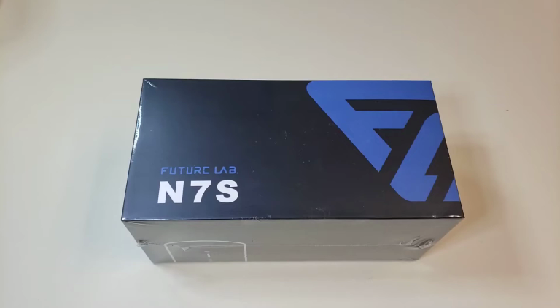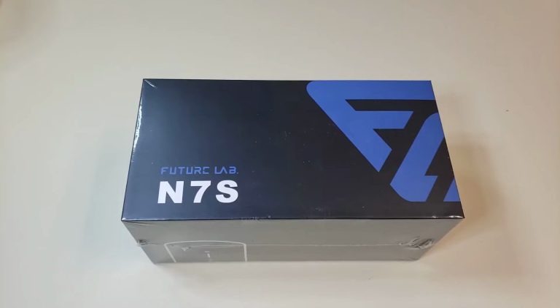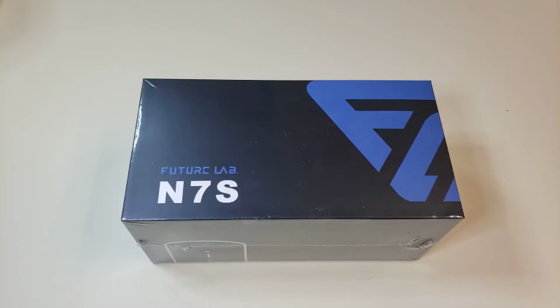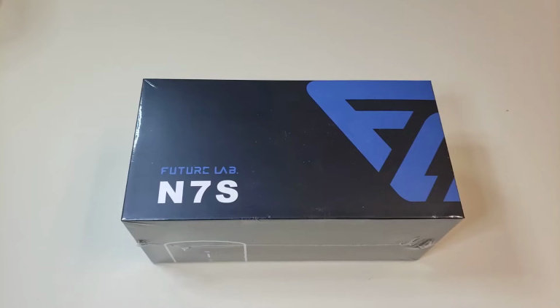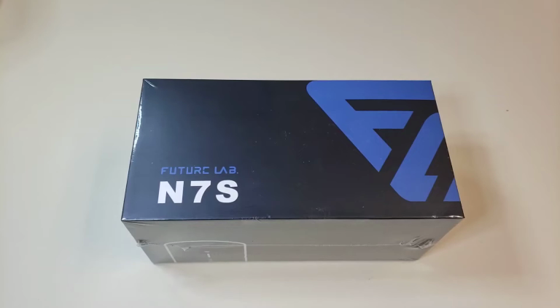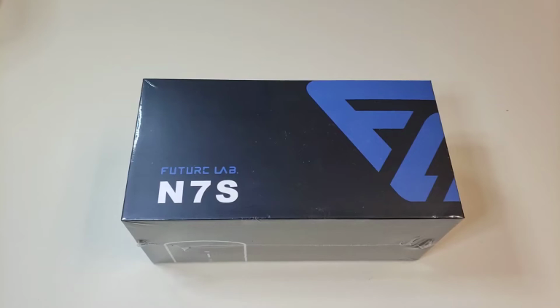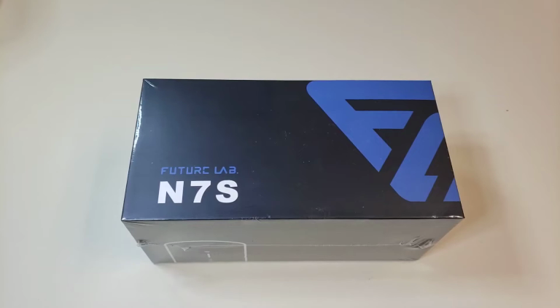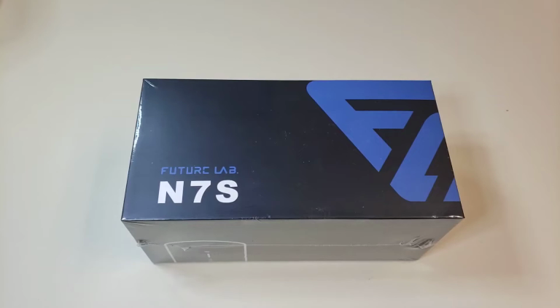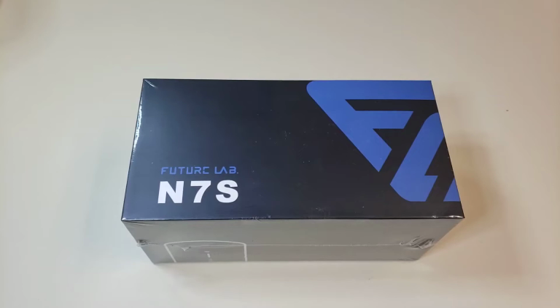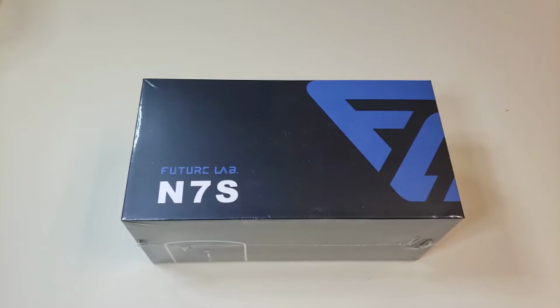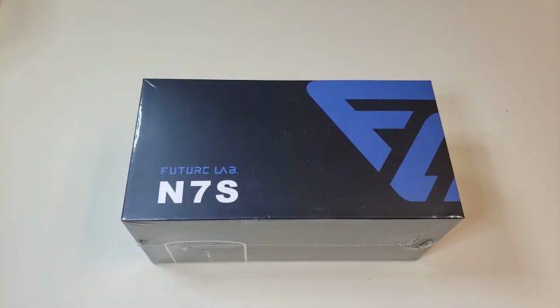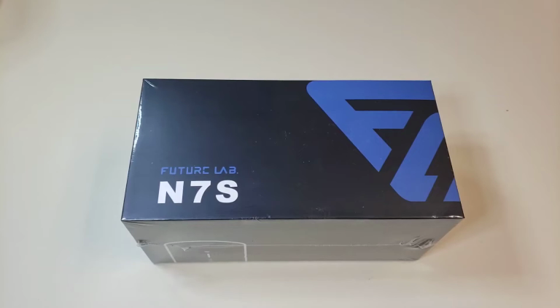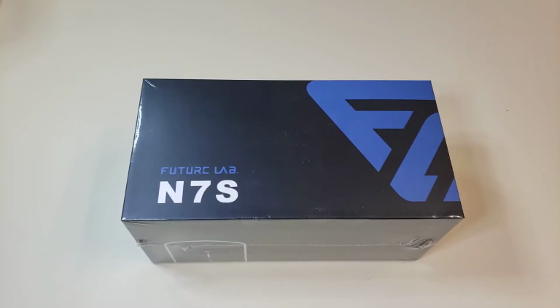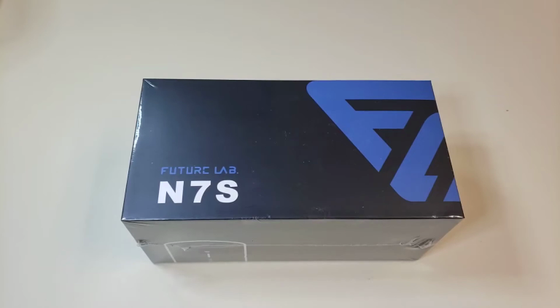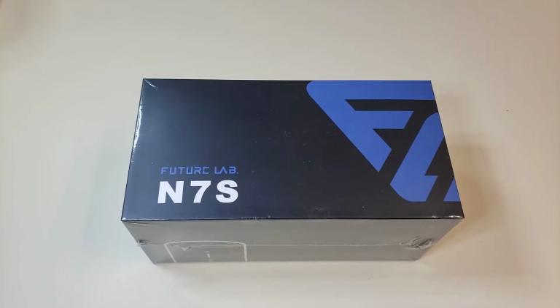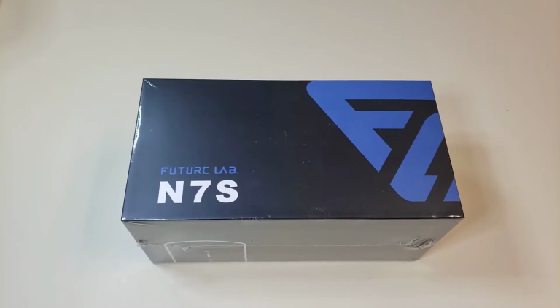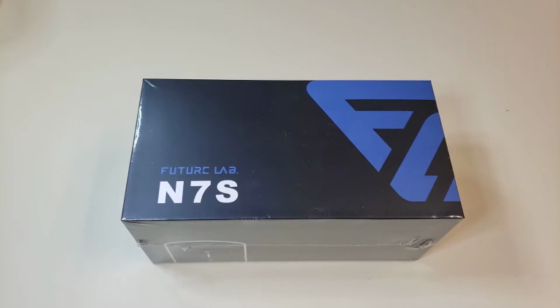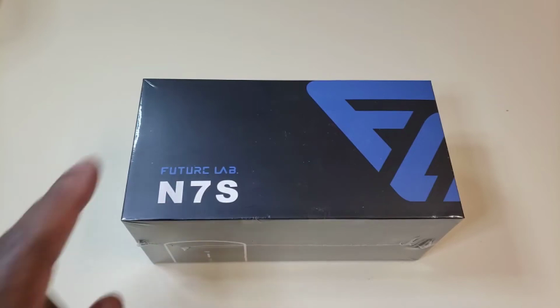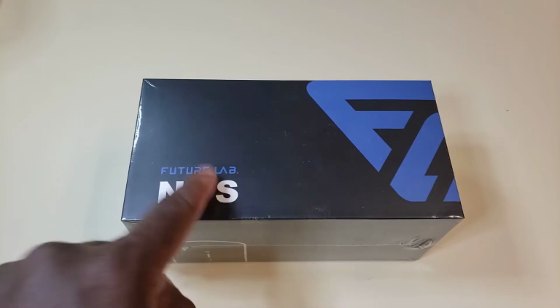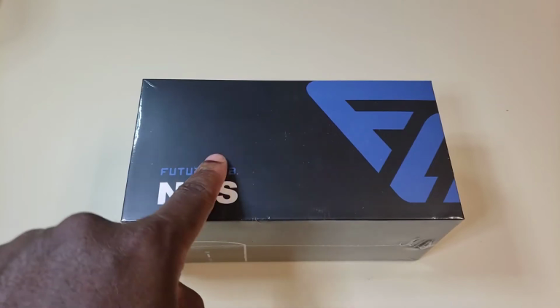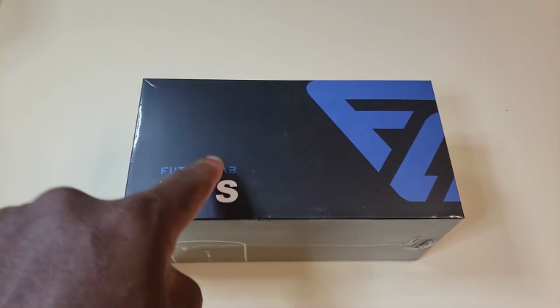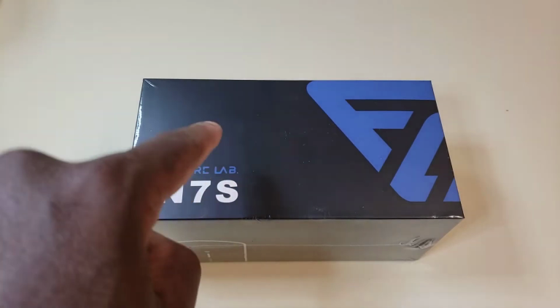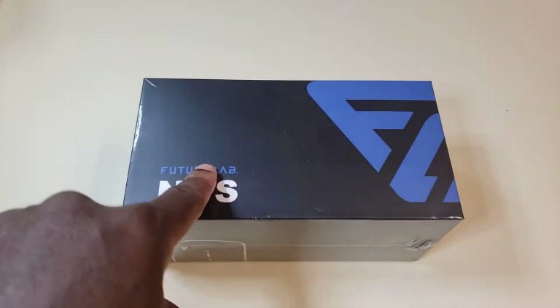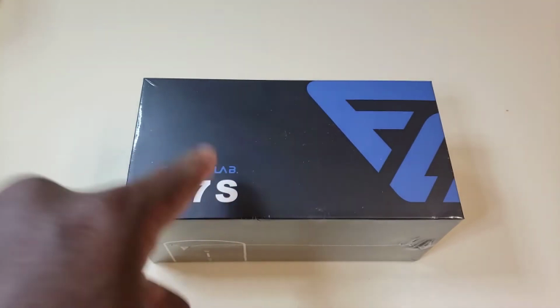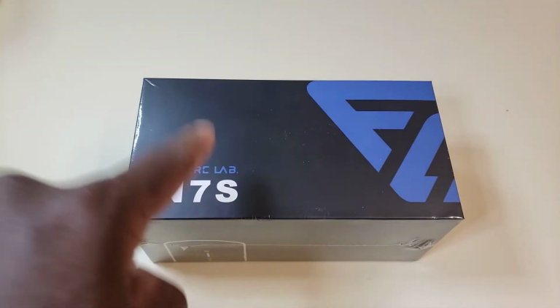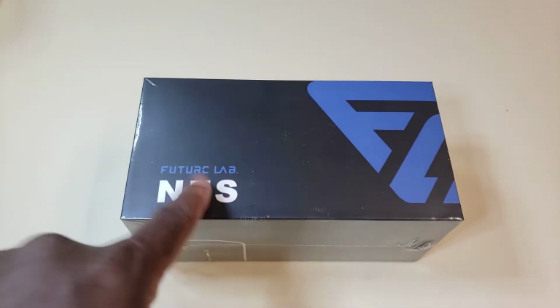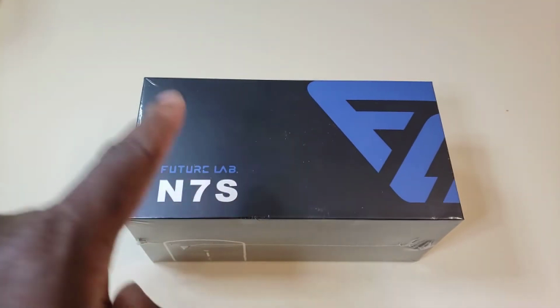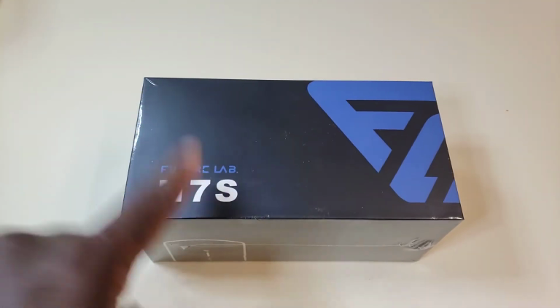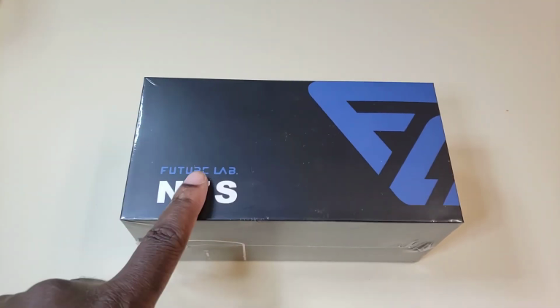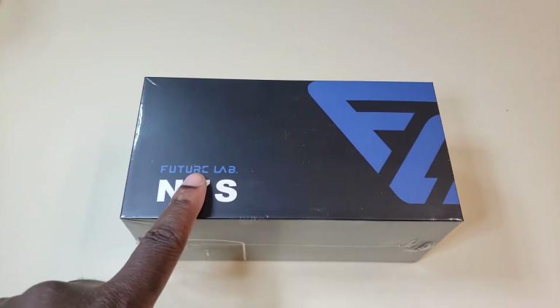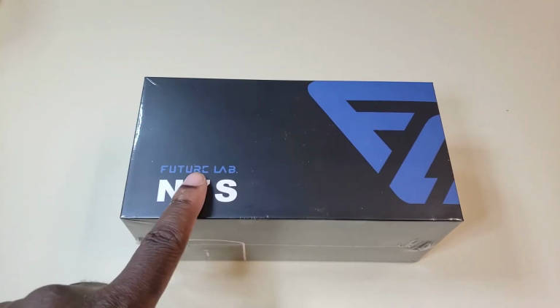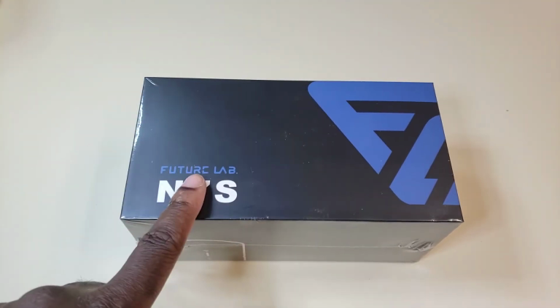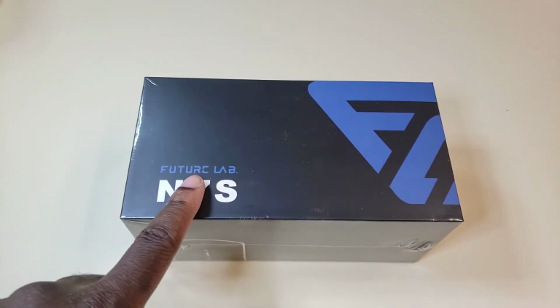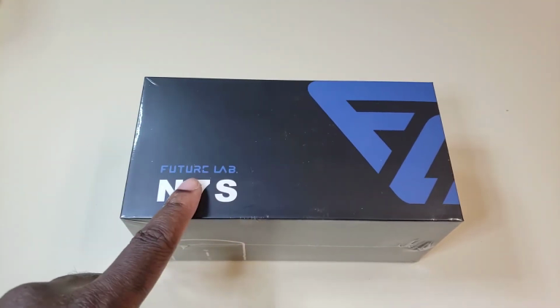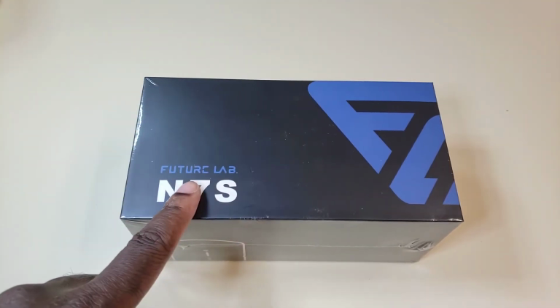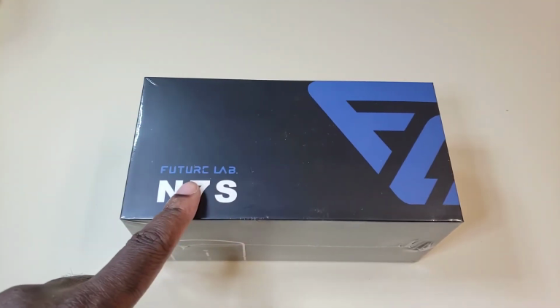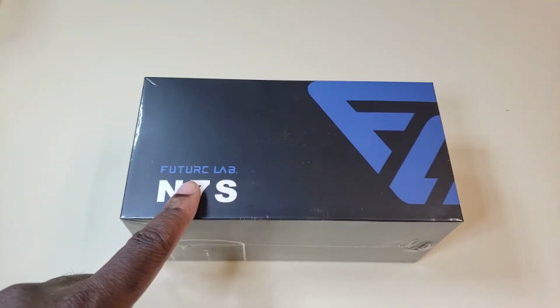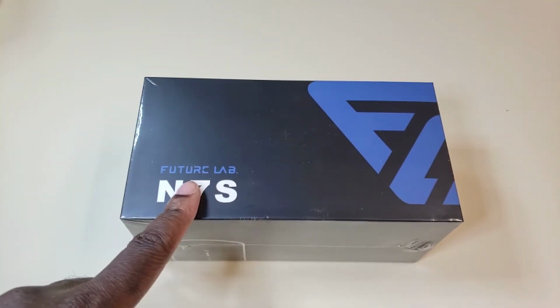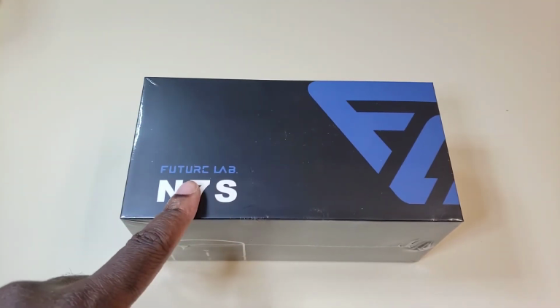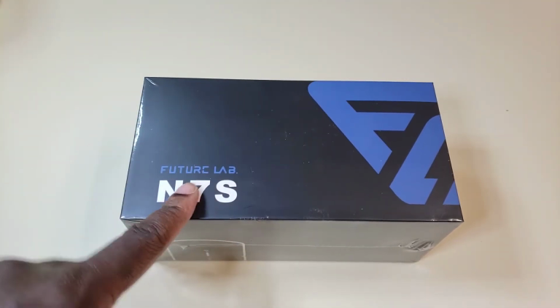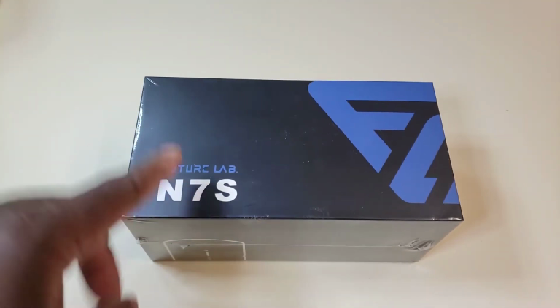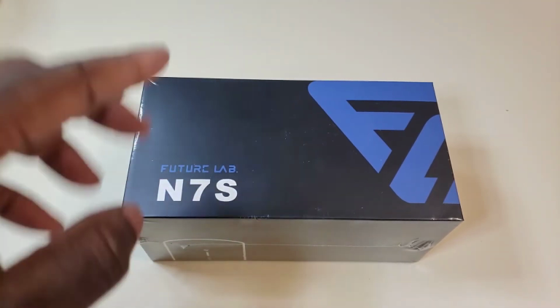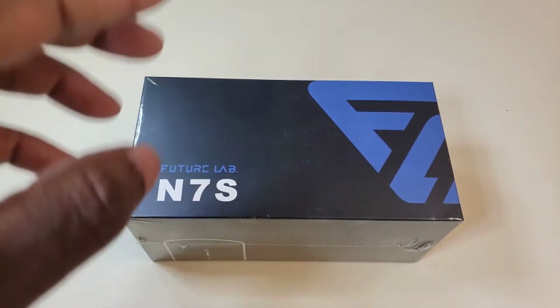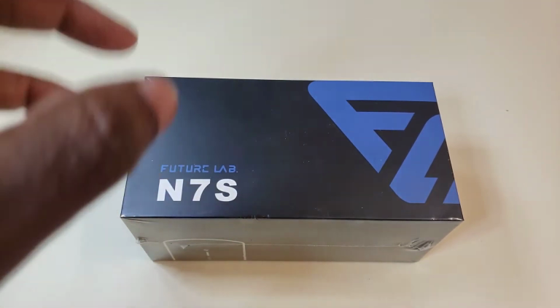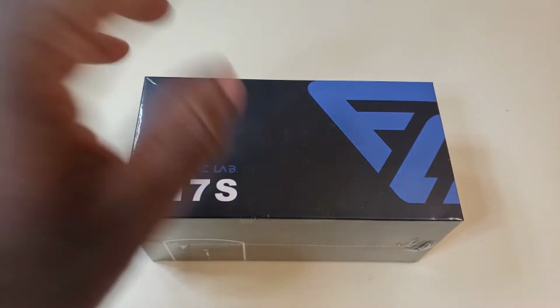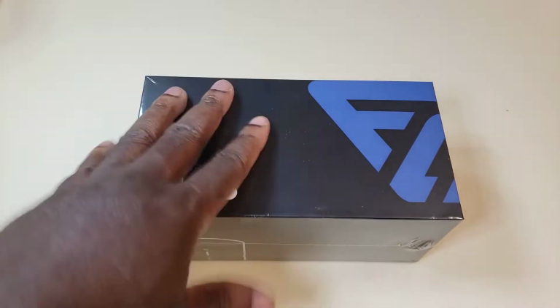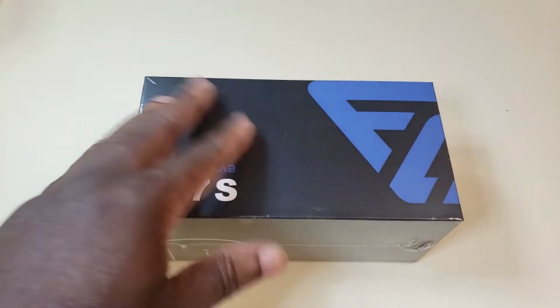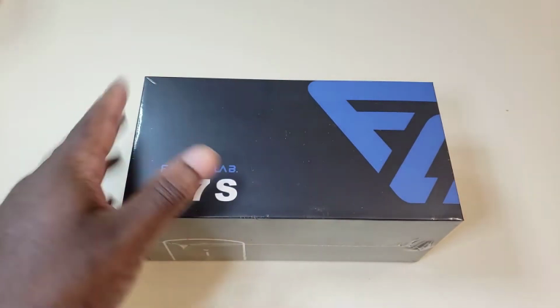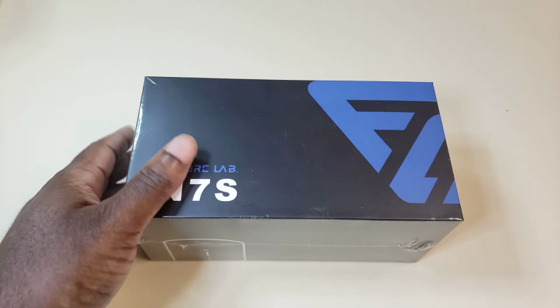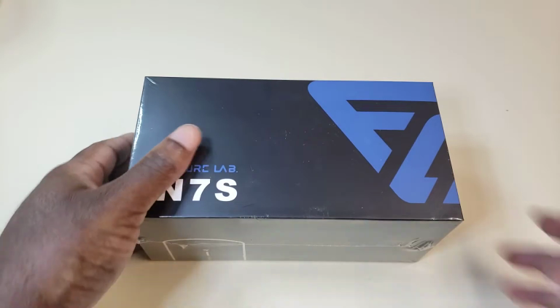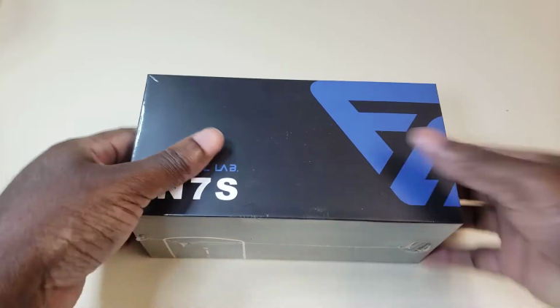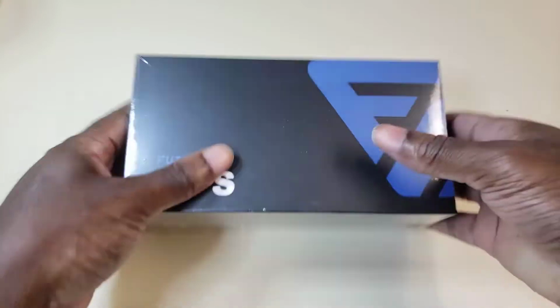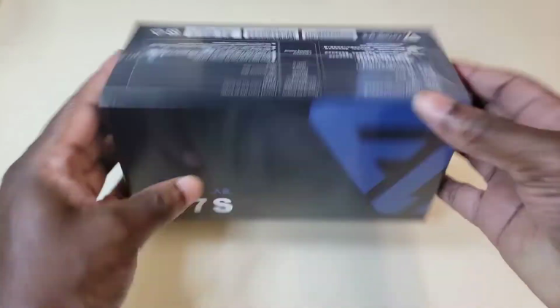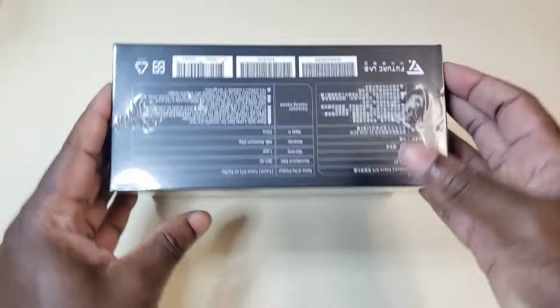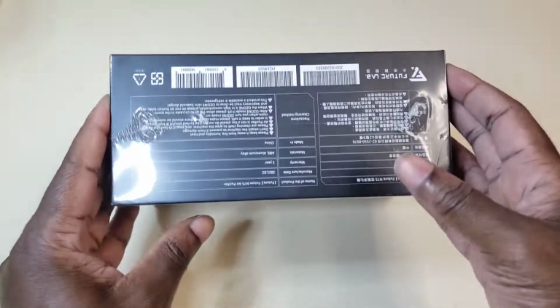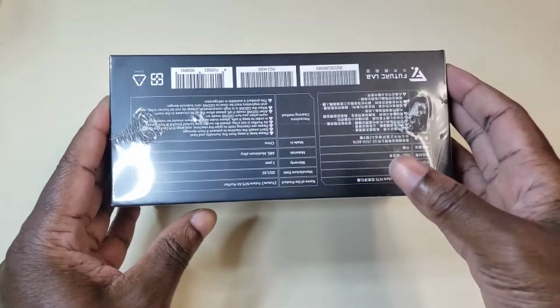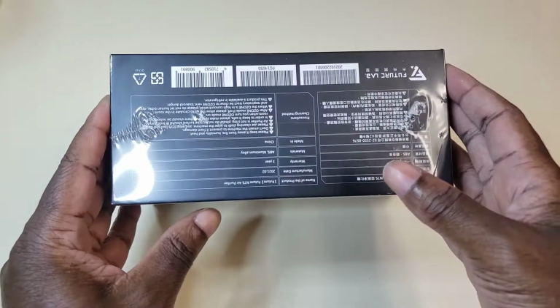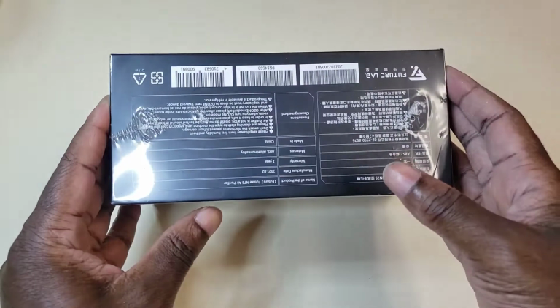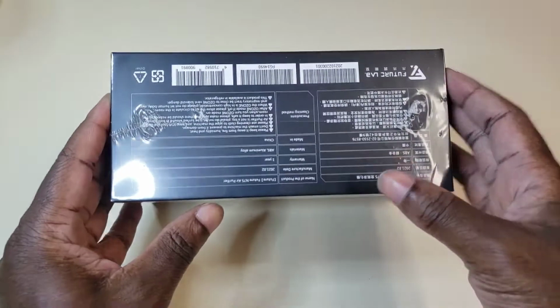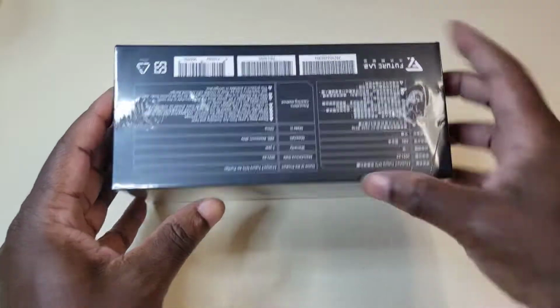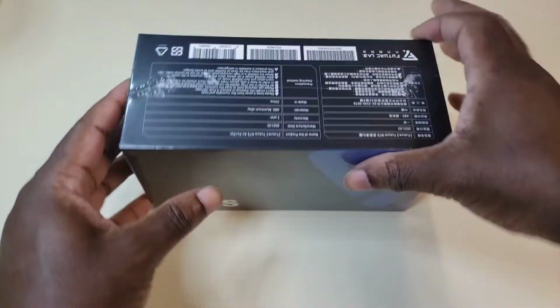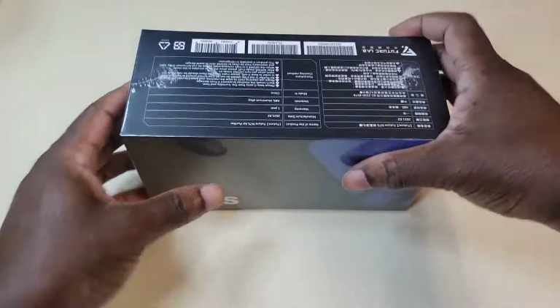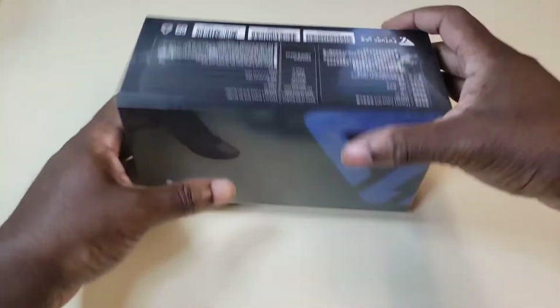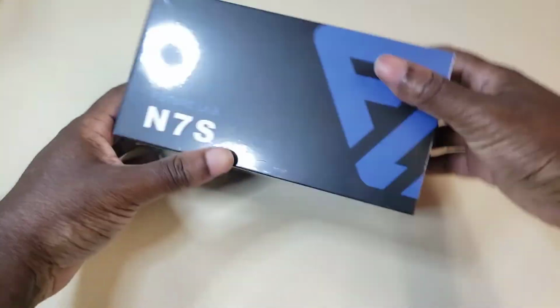We got the Future Labs N7S air purifier. Let's check it out.